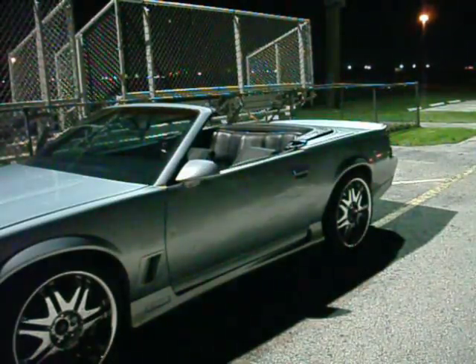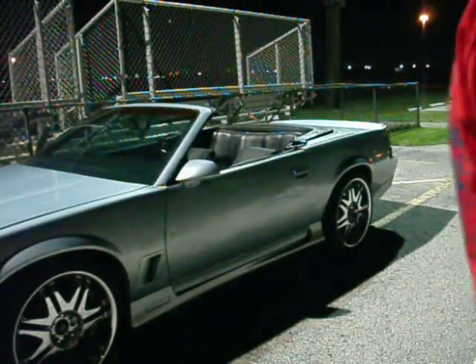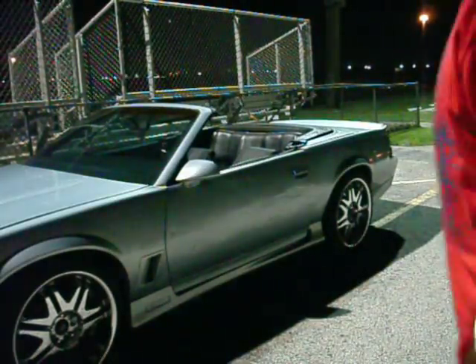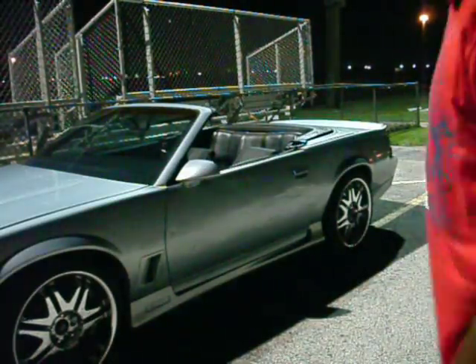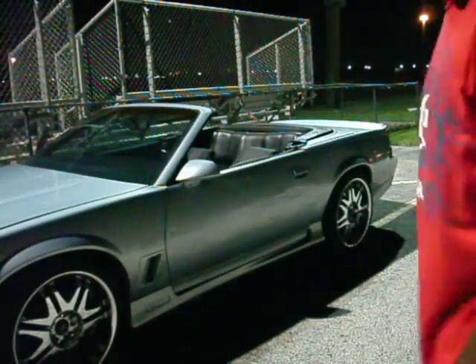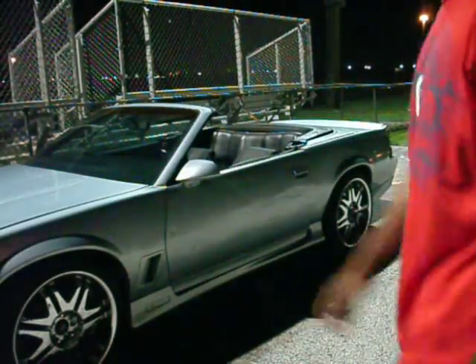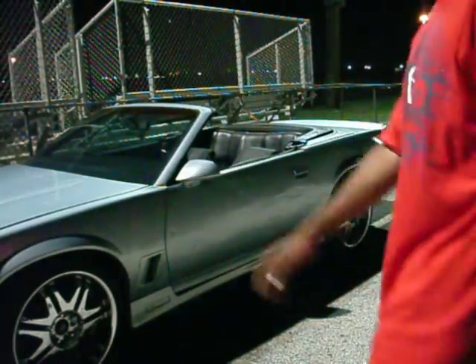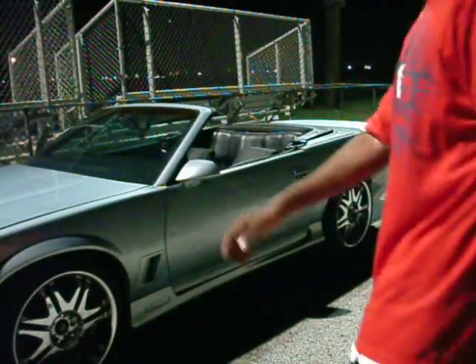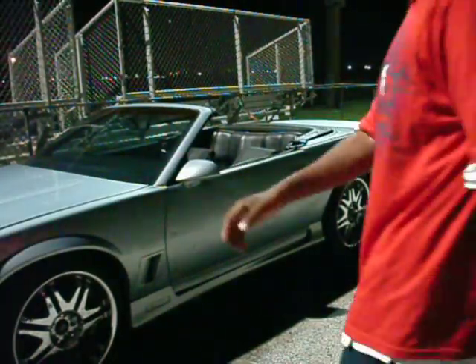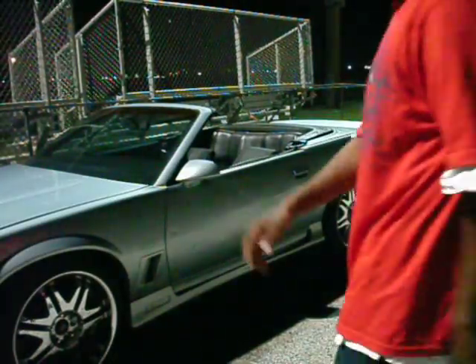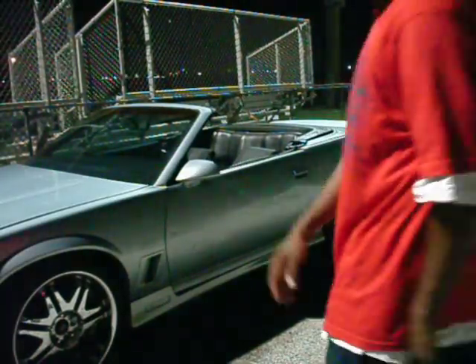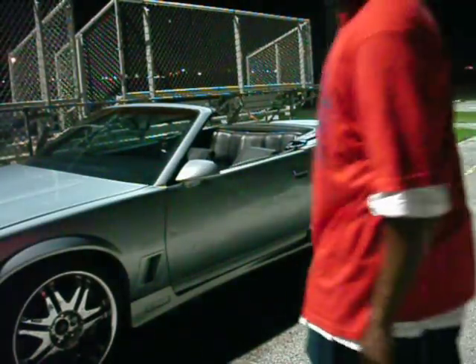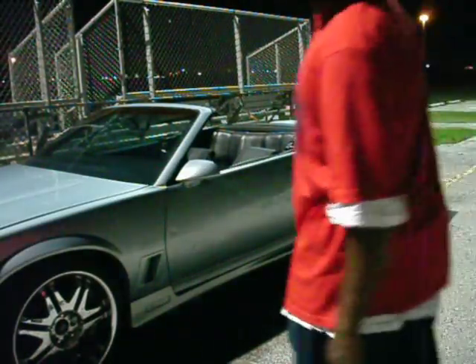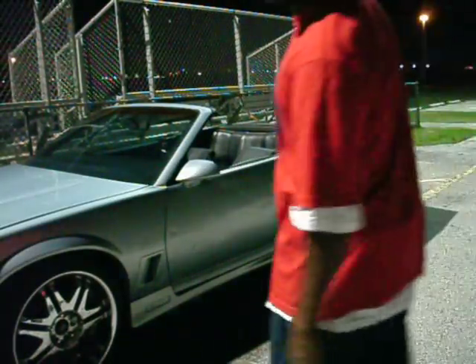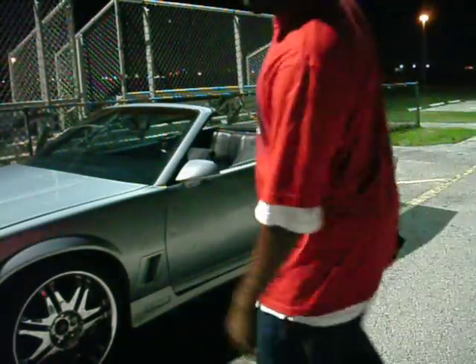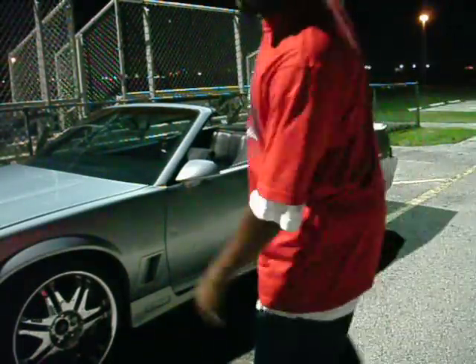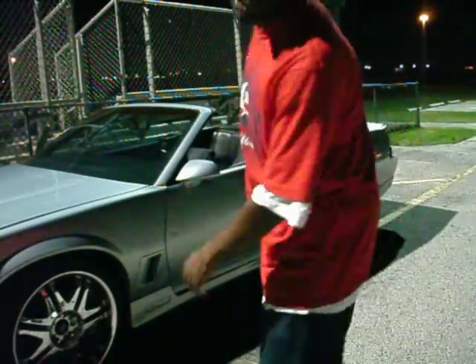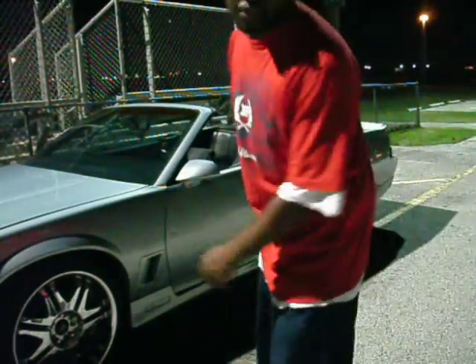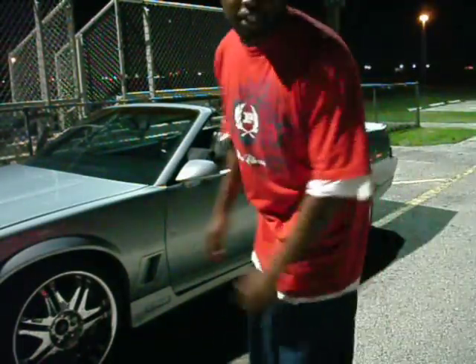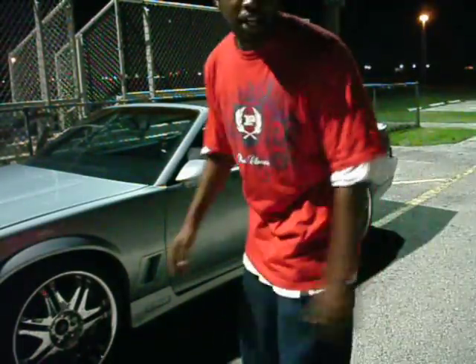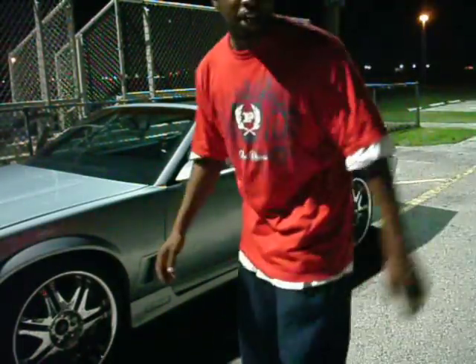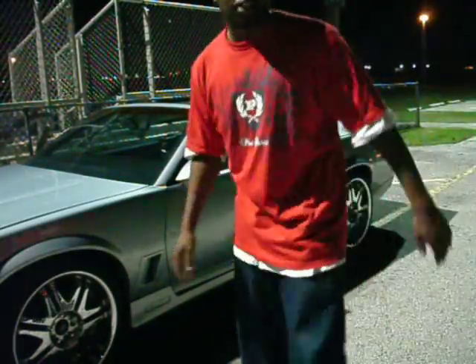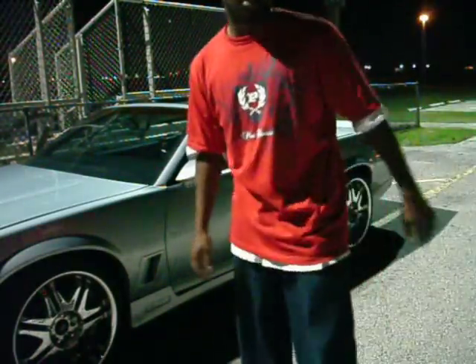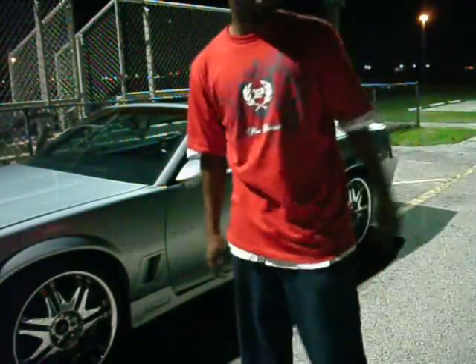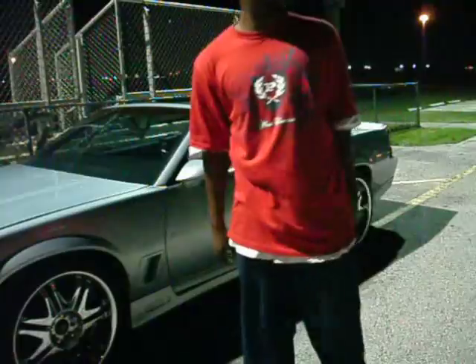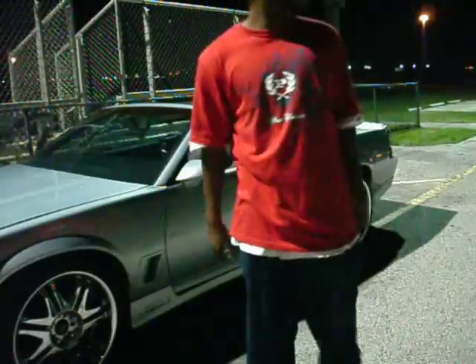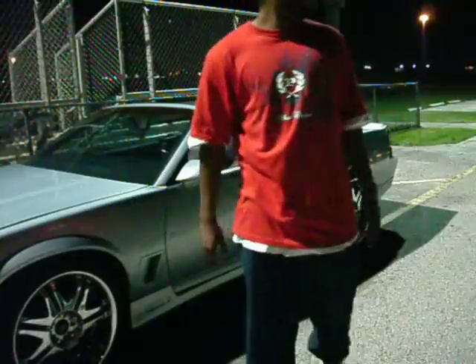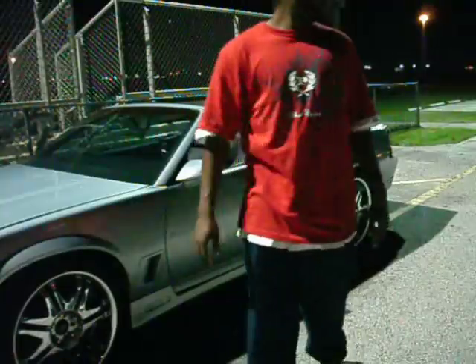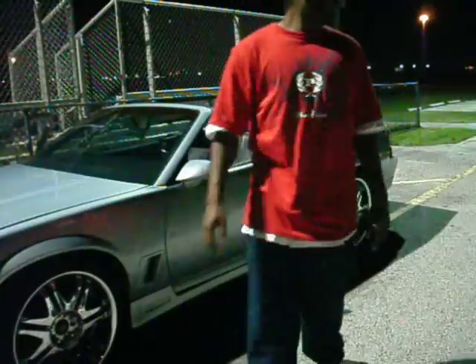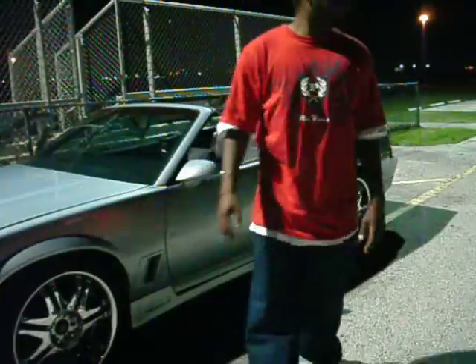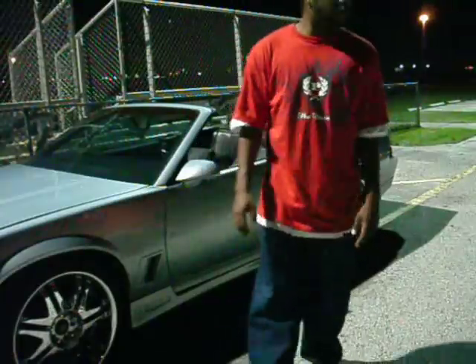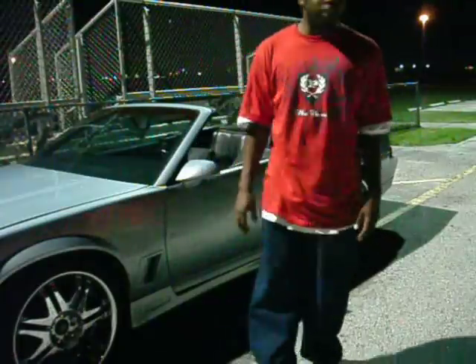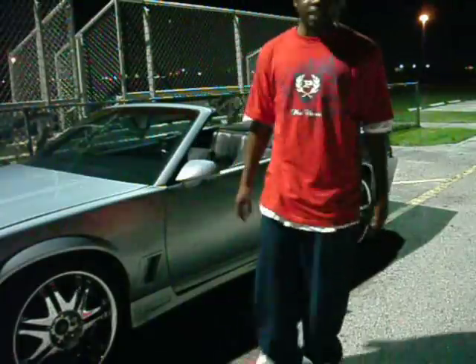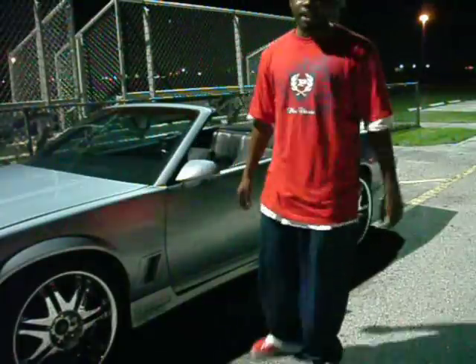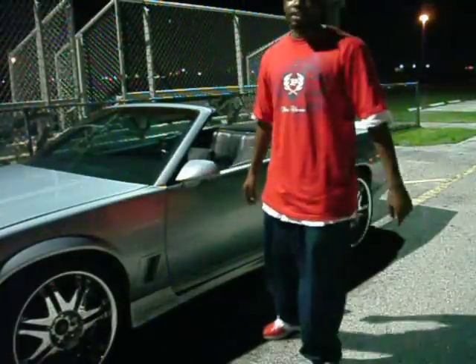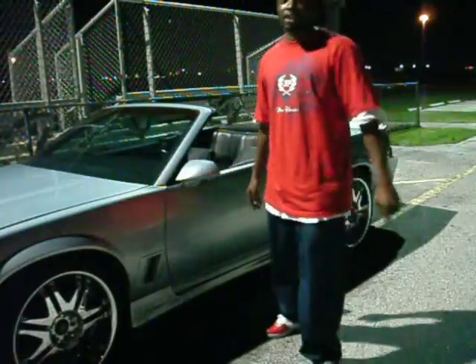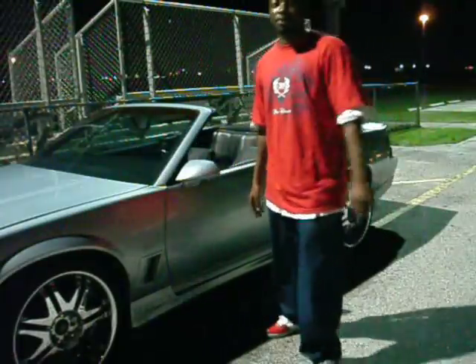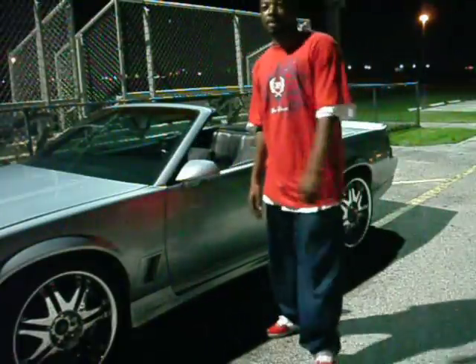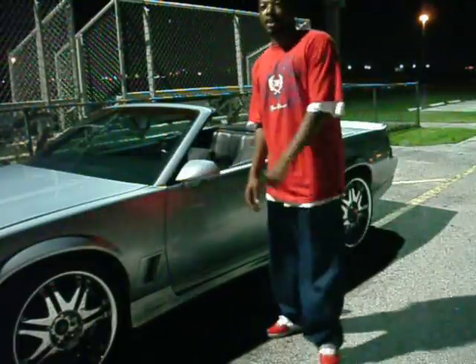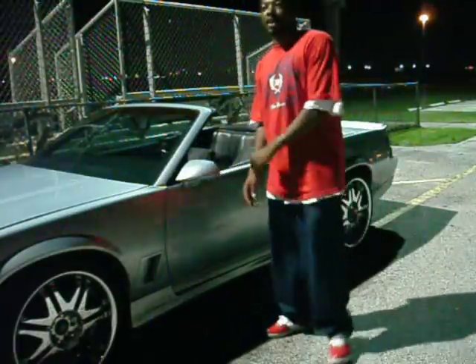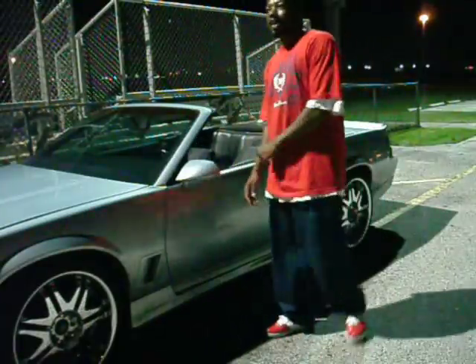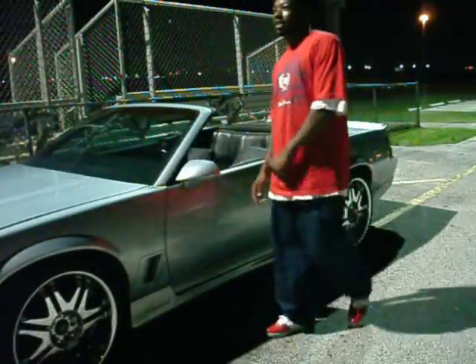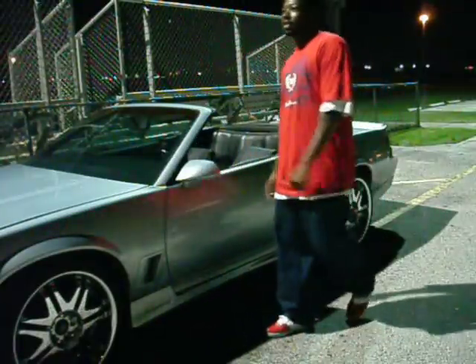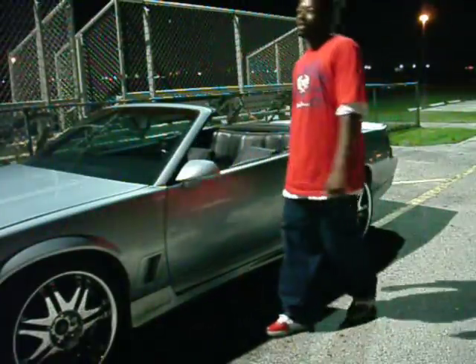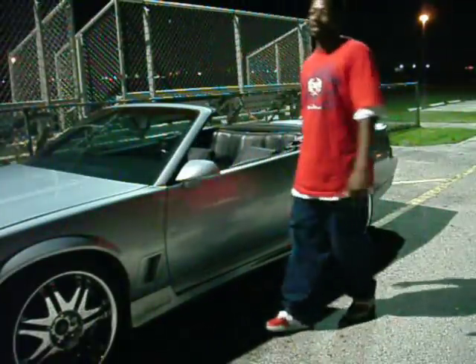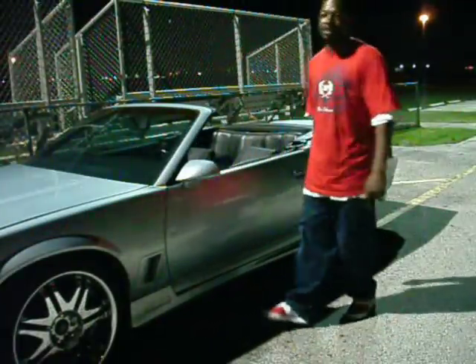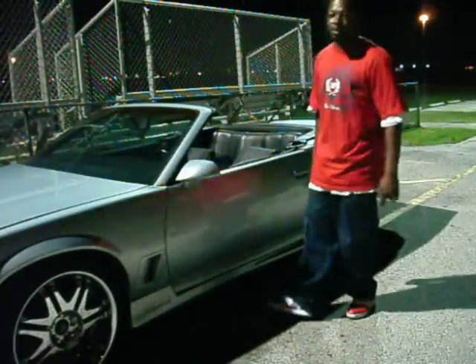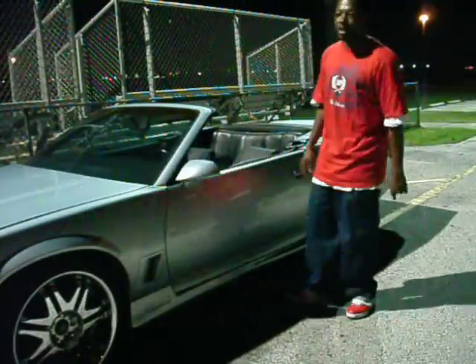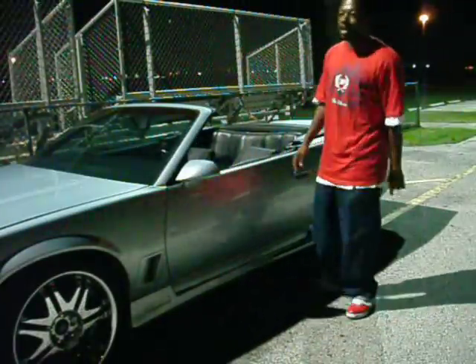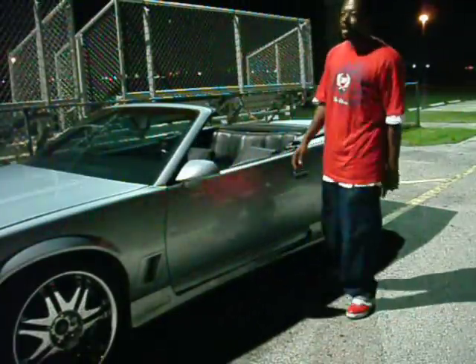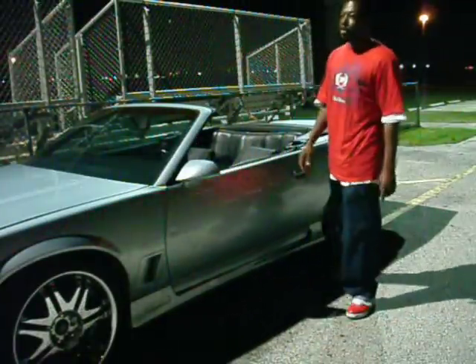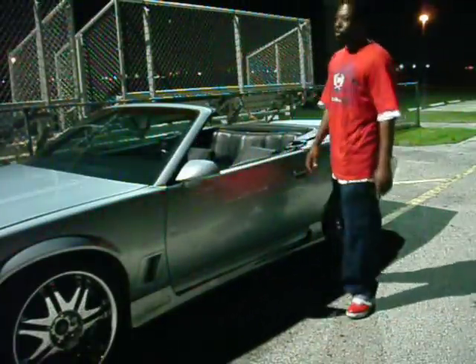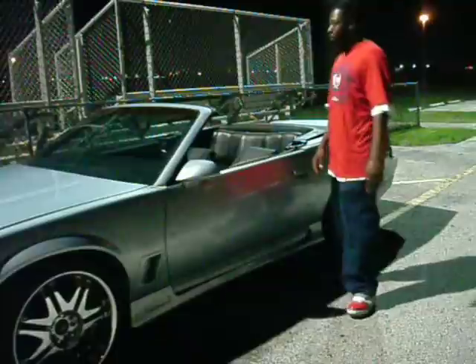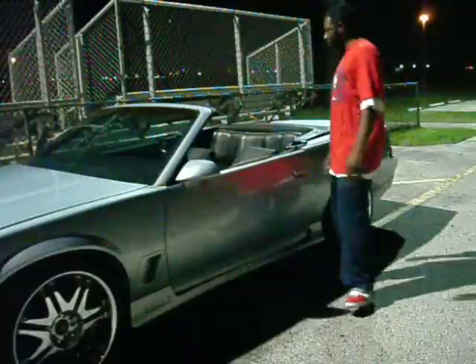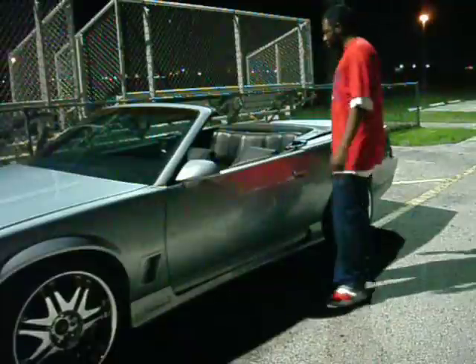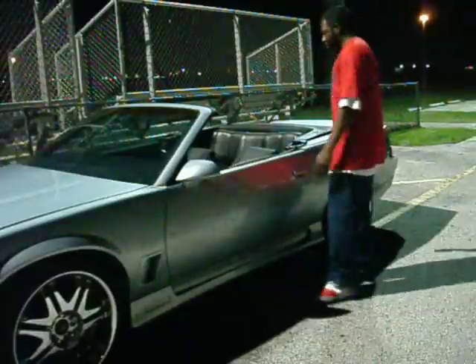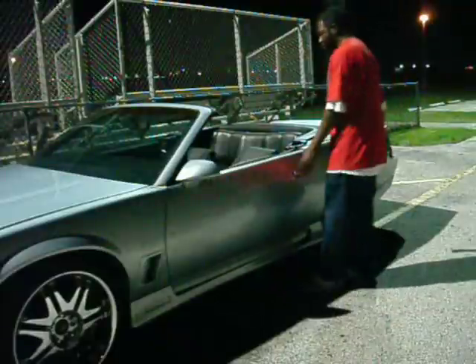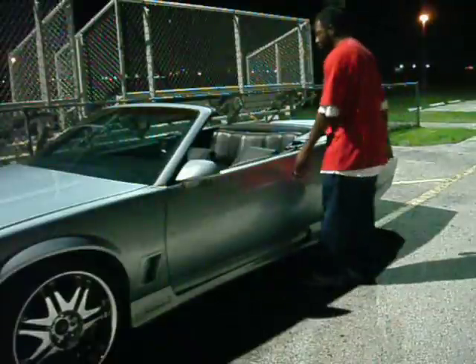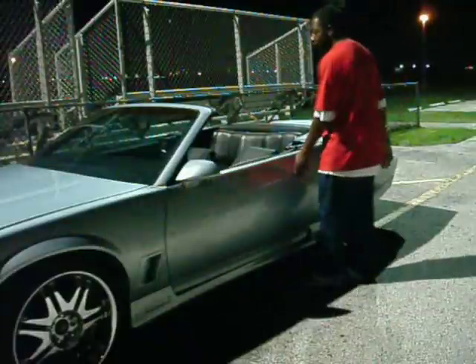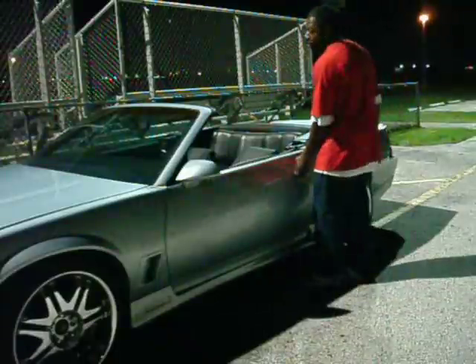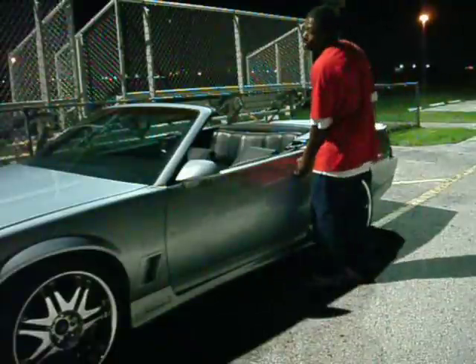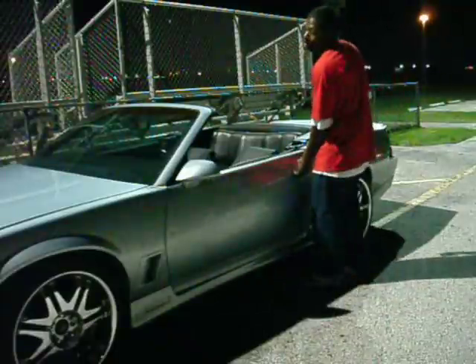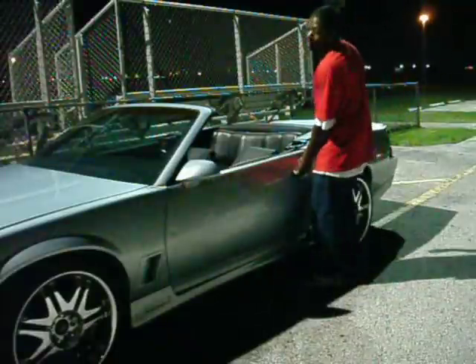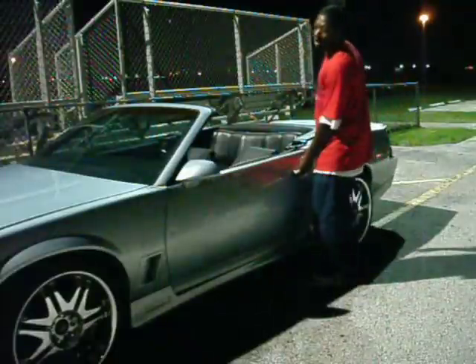Right now you tuned in to RevitChevy.com. If you ain't got a Chevy by now, you need to throw that Honda away and get with the program.